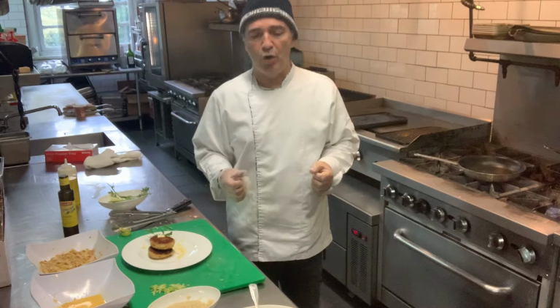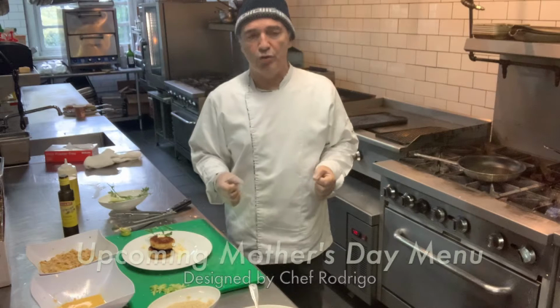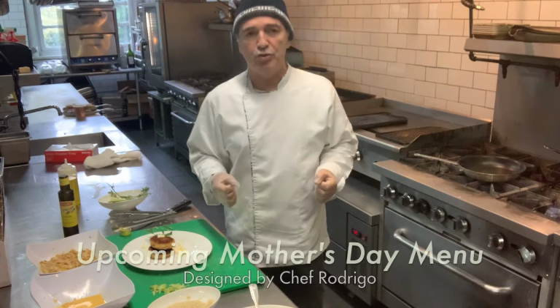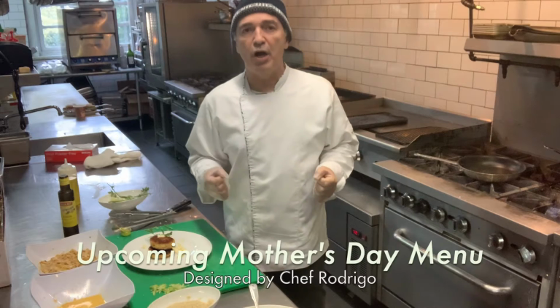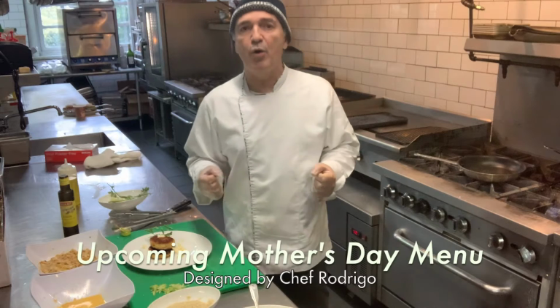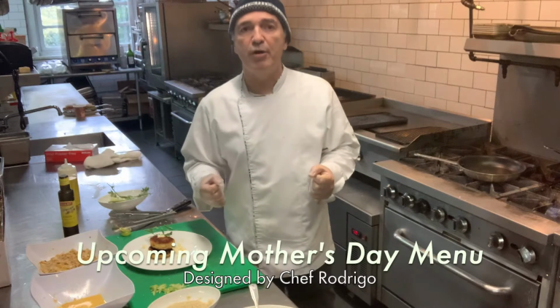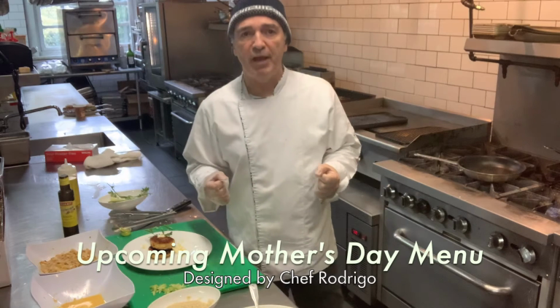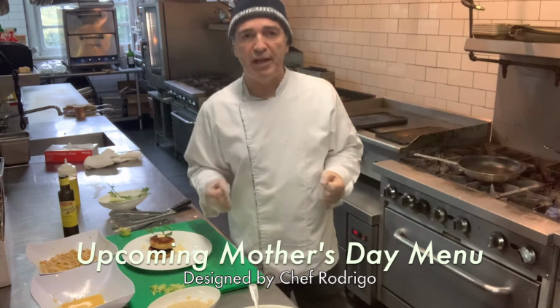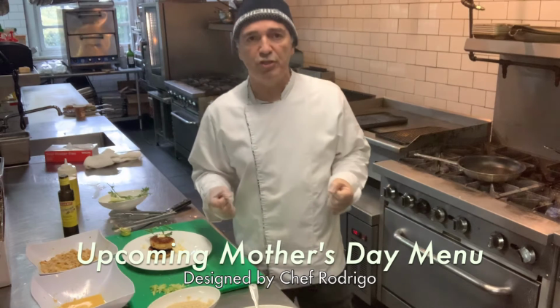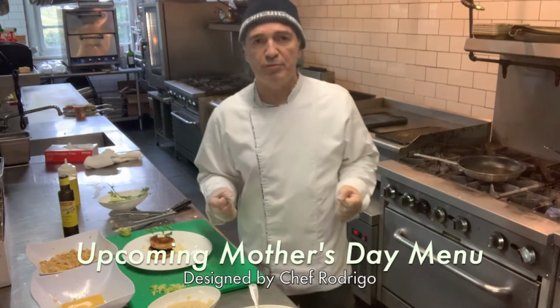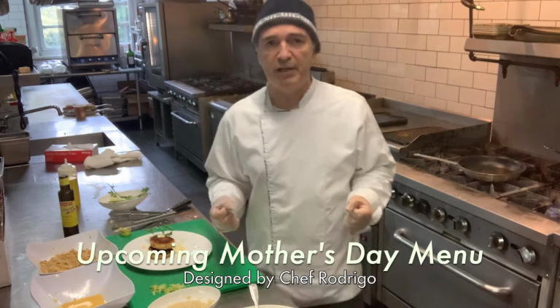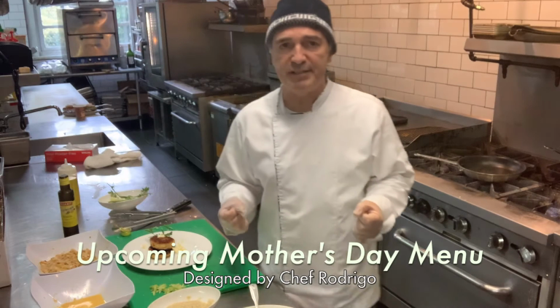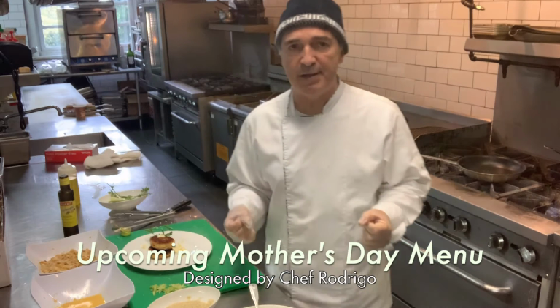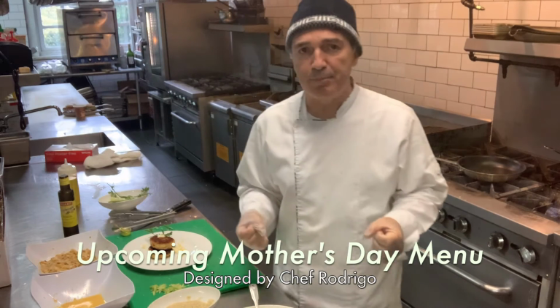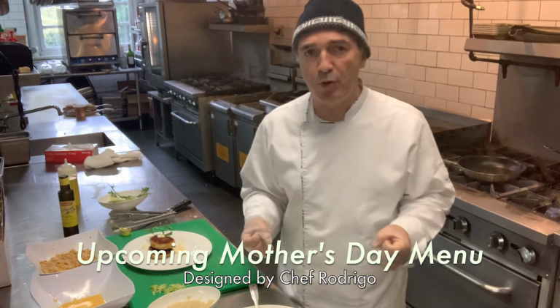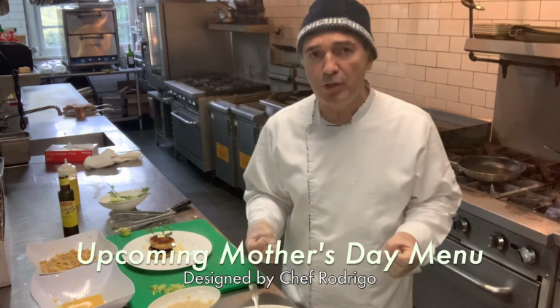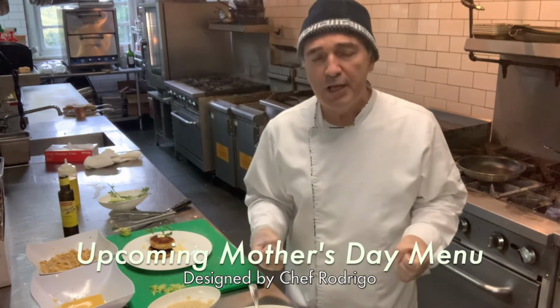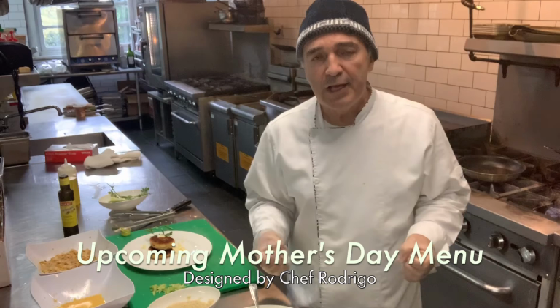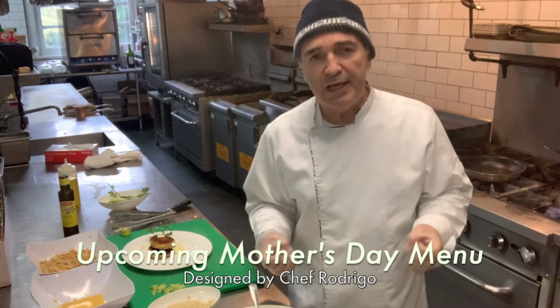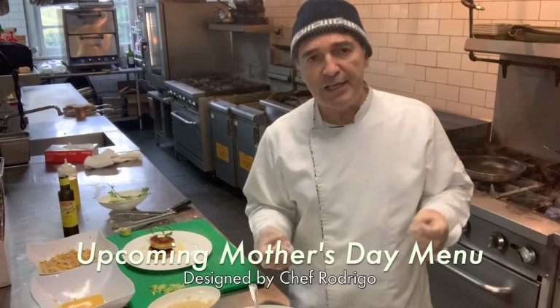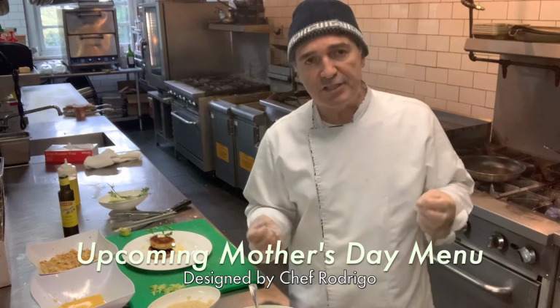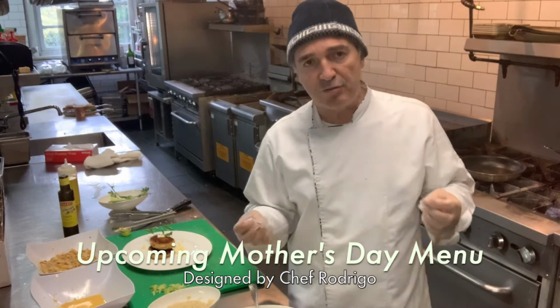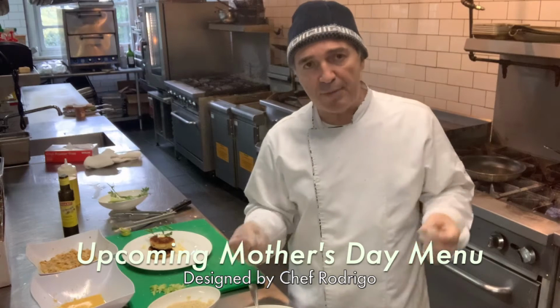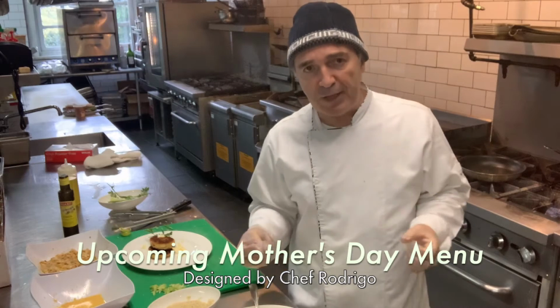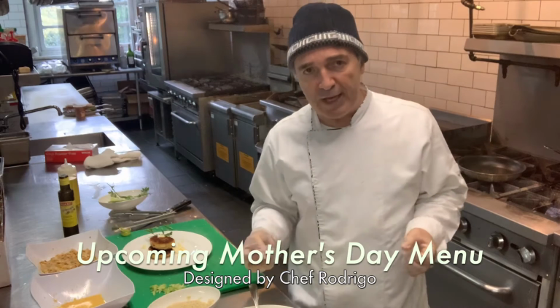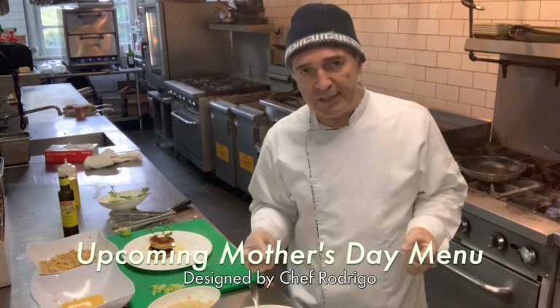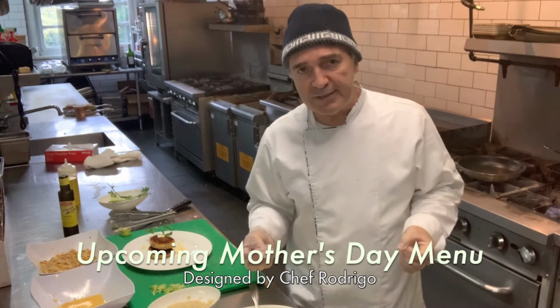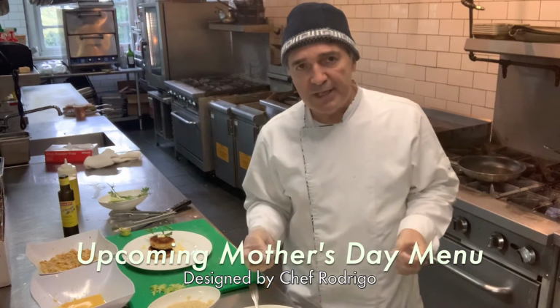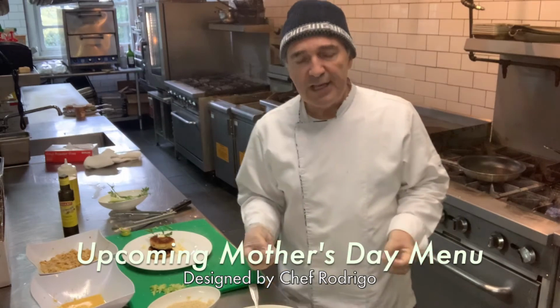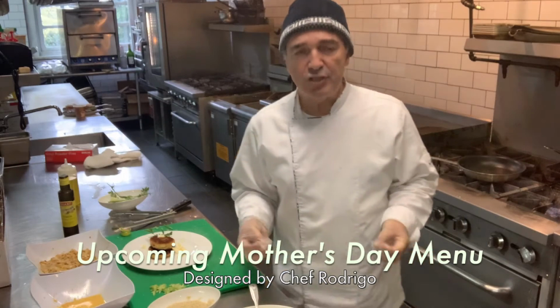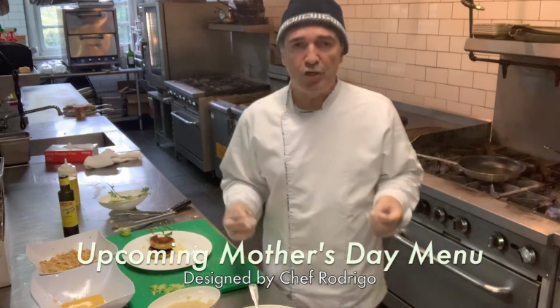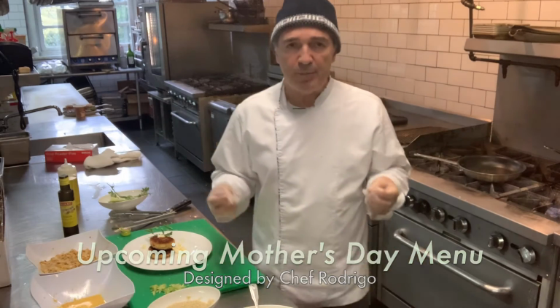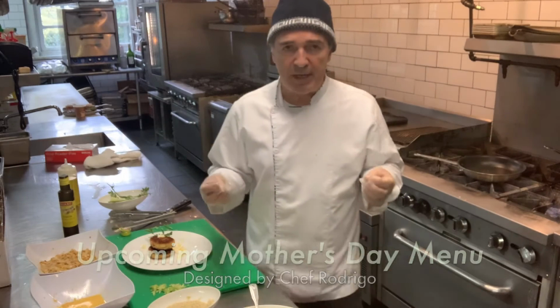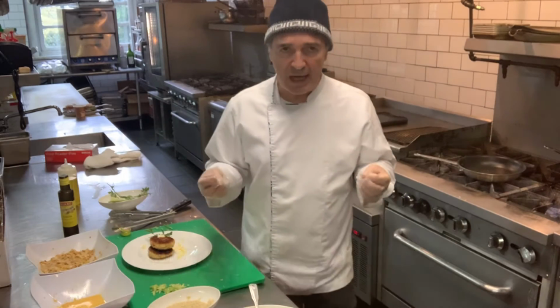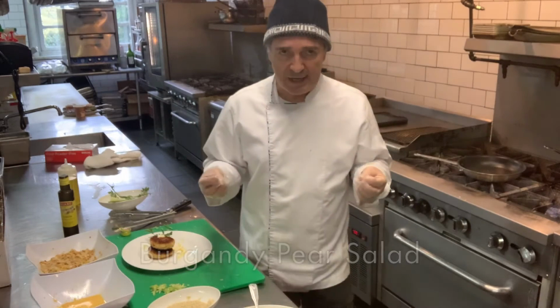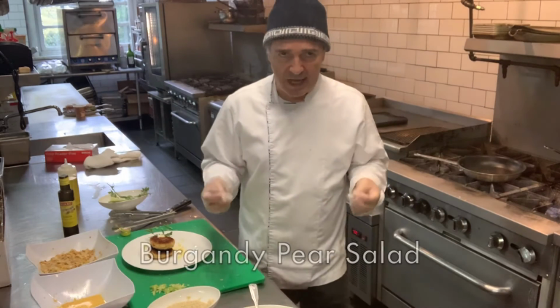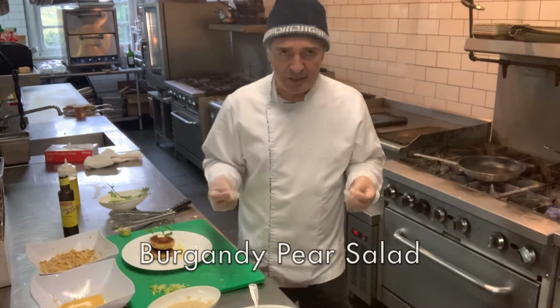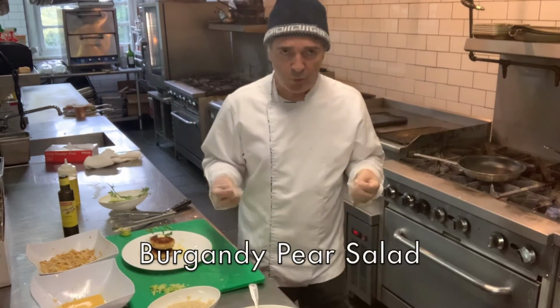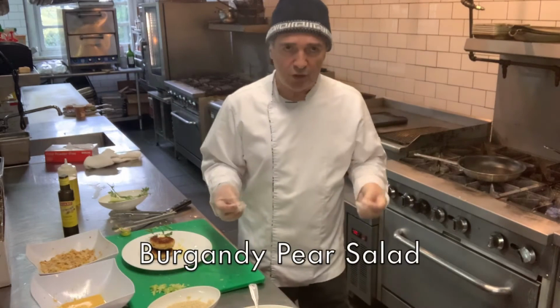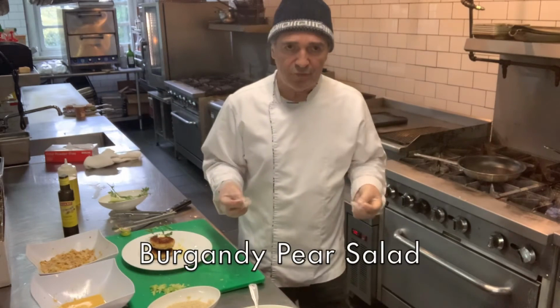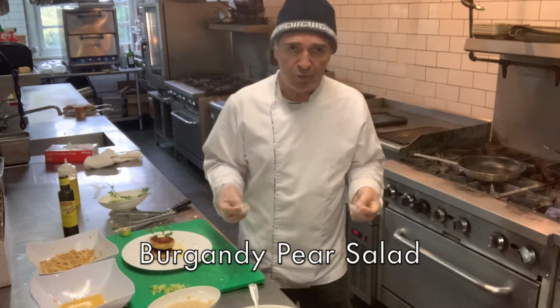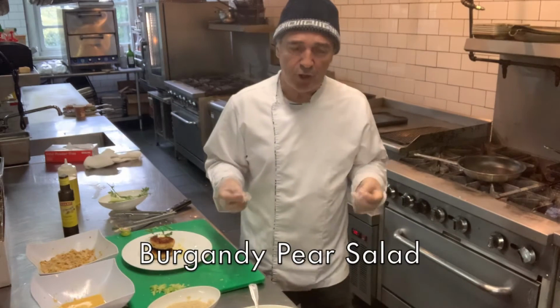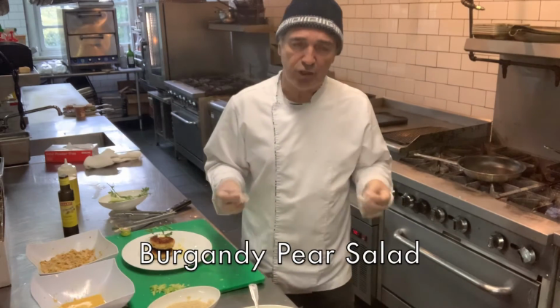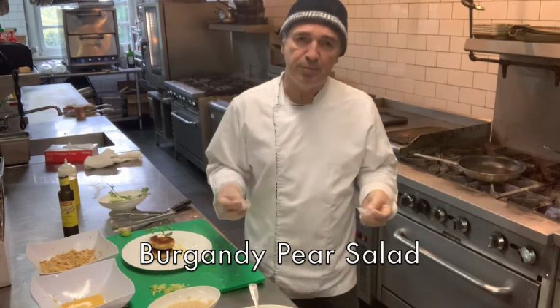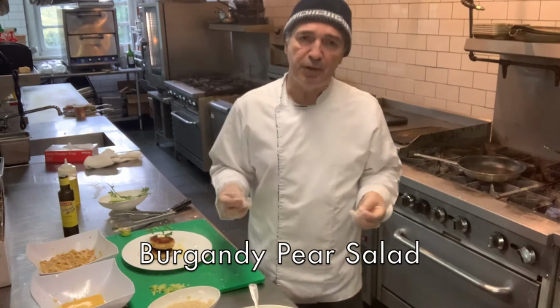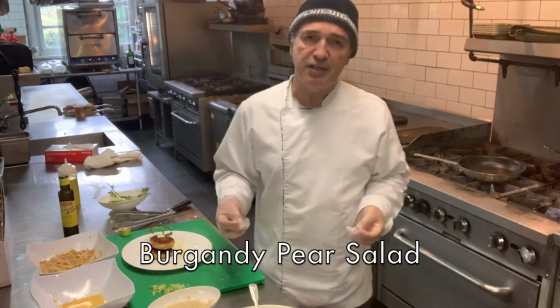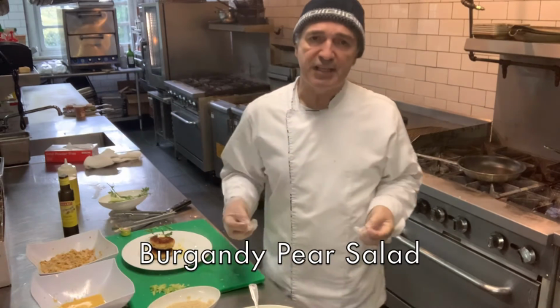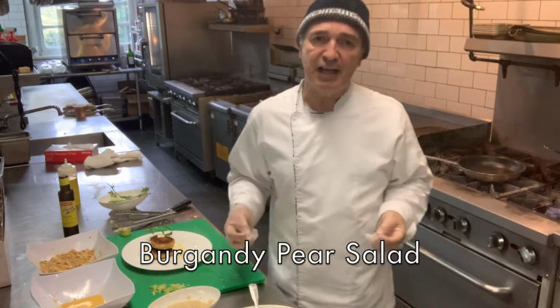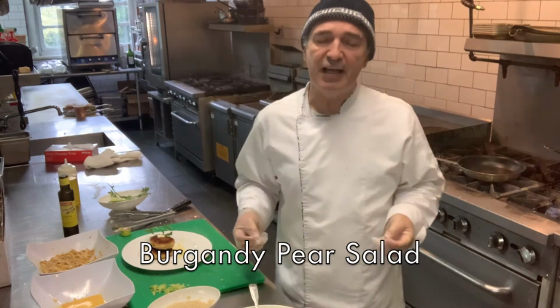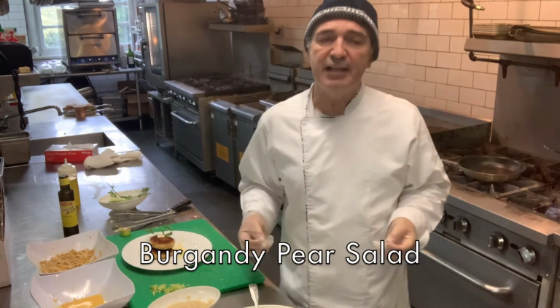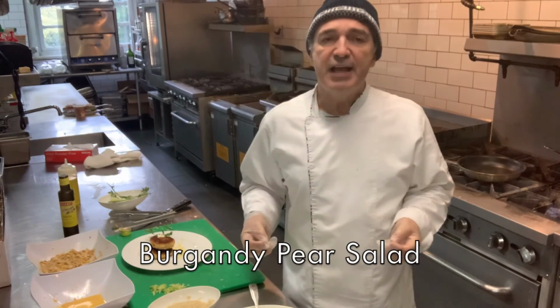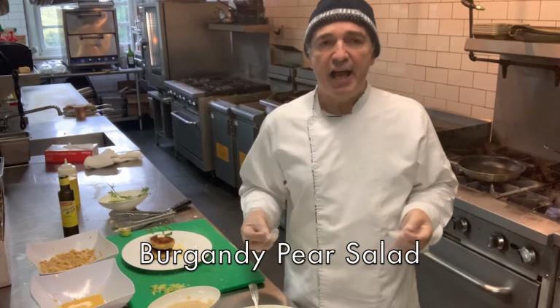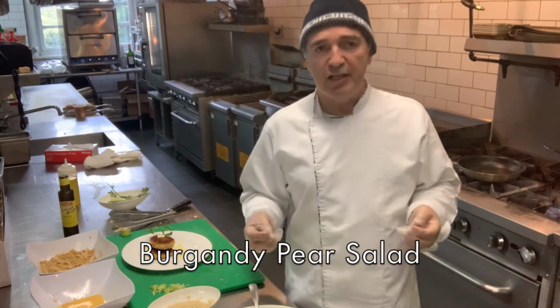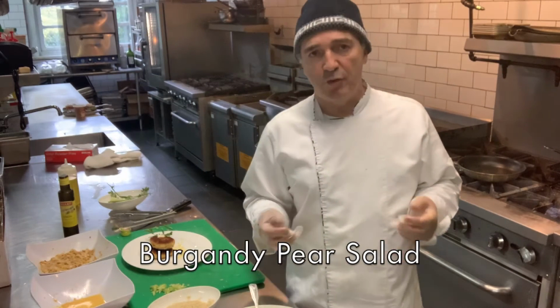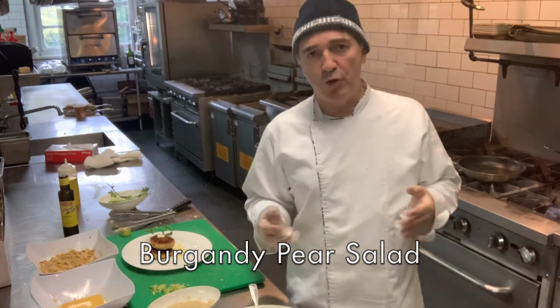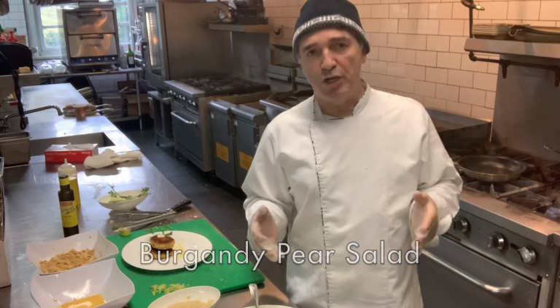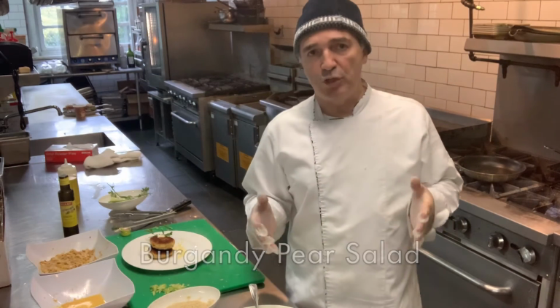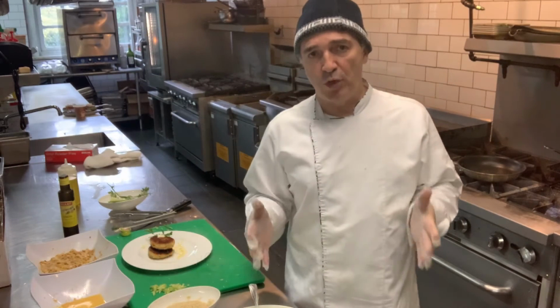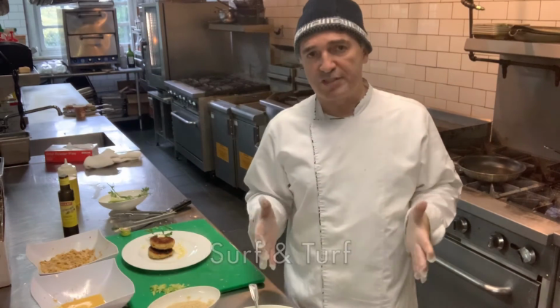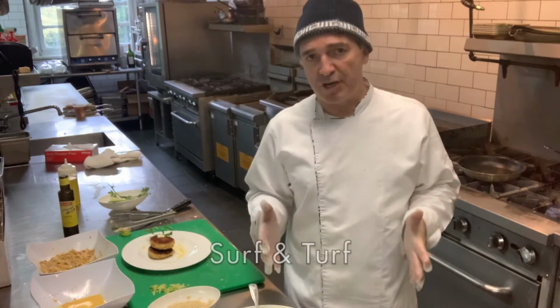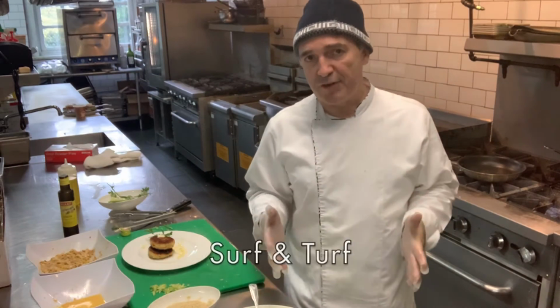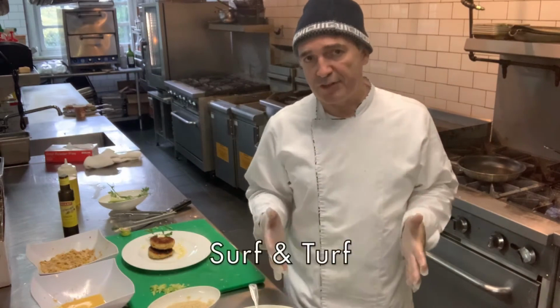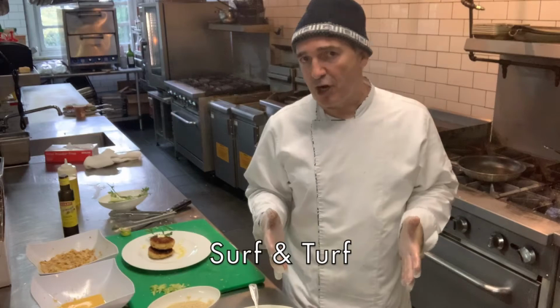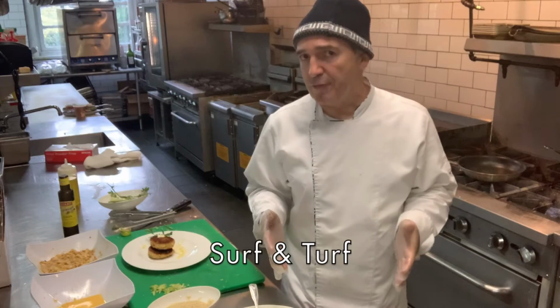Our menu is very simple. It's crab cakes, and it's going to be a nice and wonderful burgundy pear salad, and then we're going to do a surf and turf.